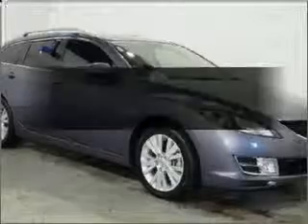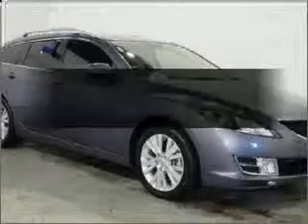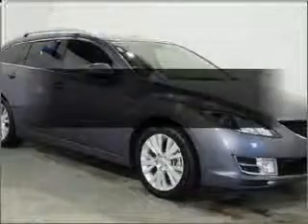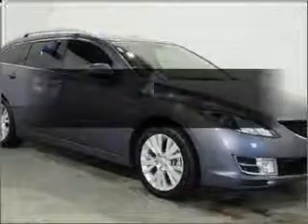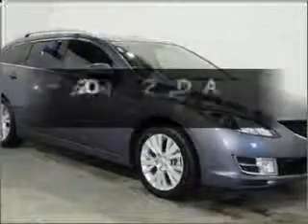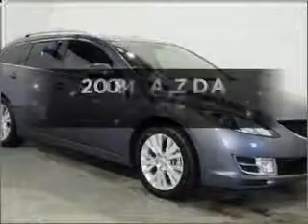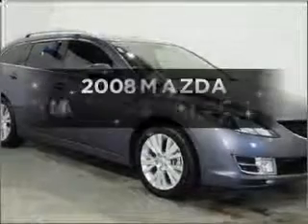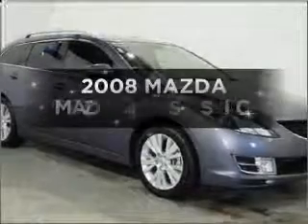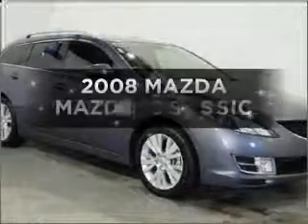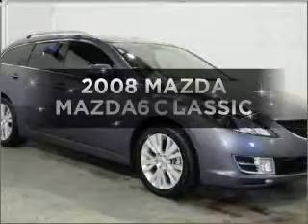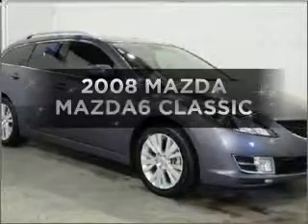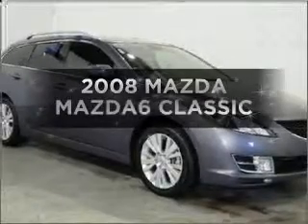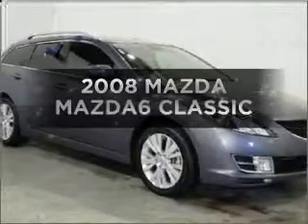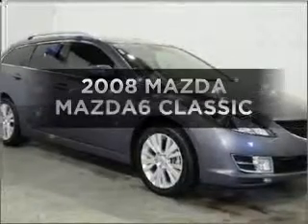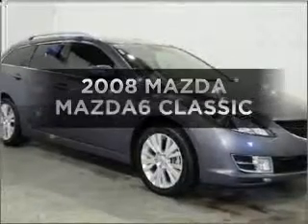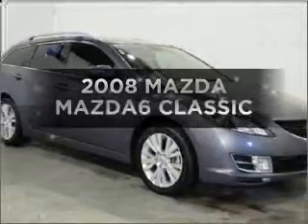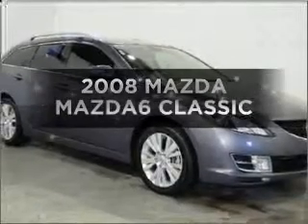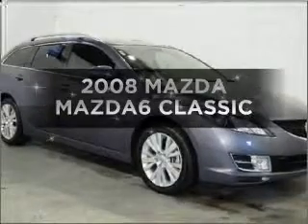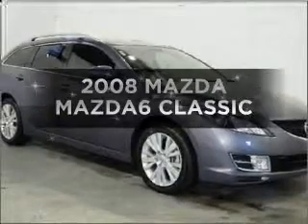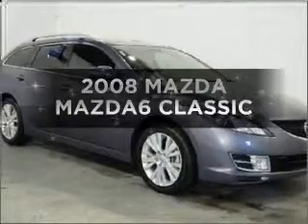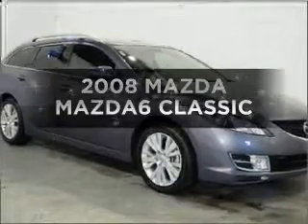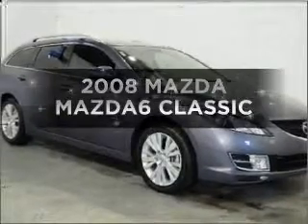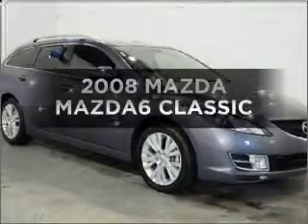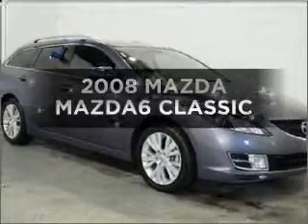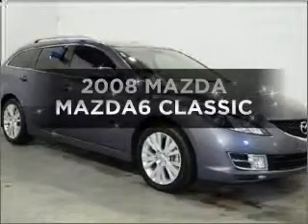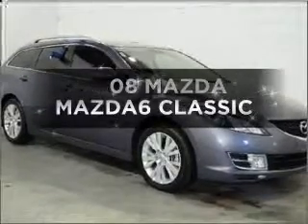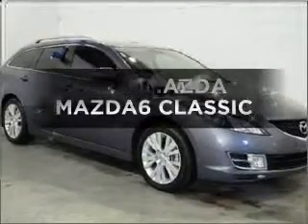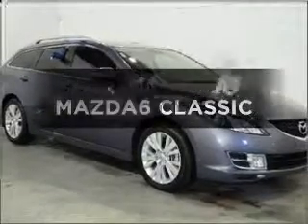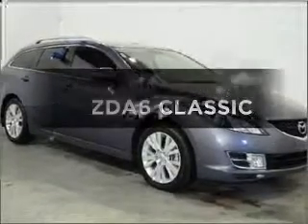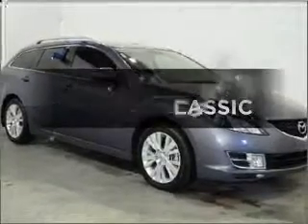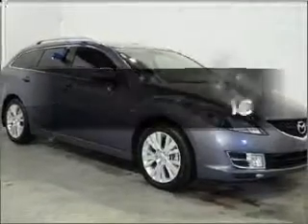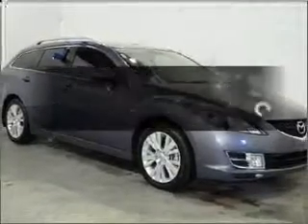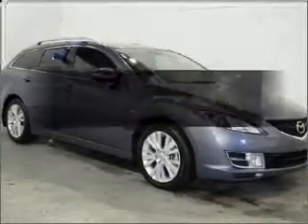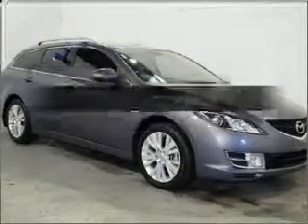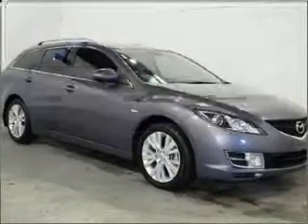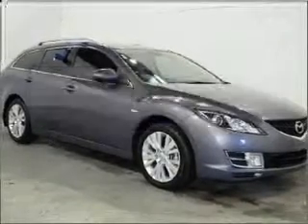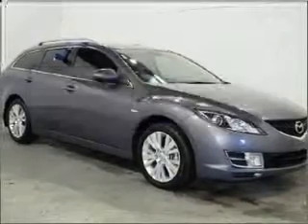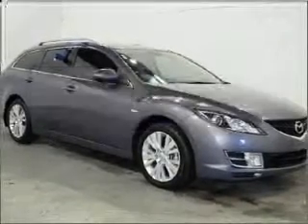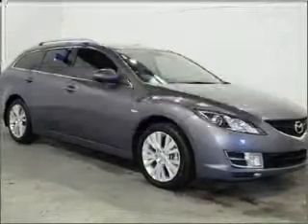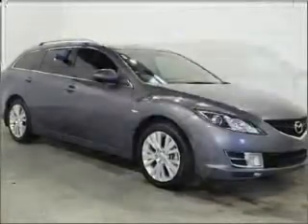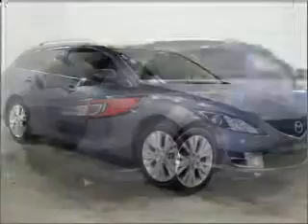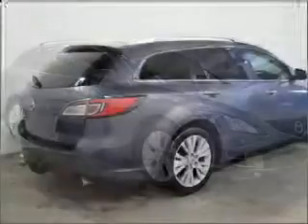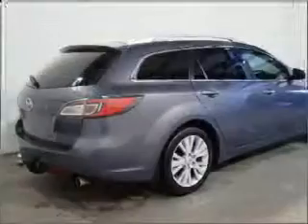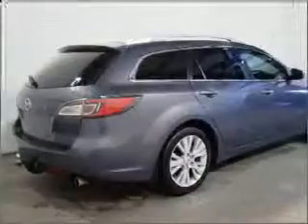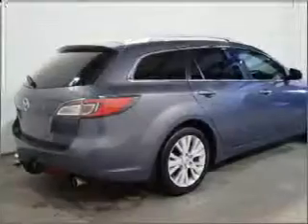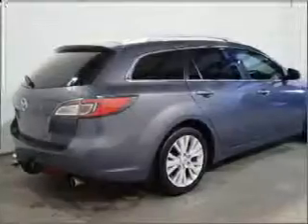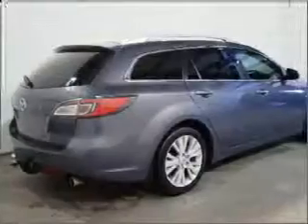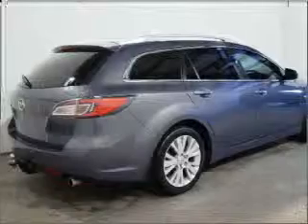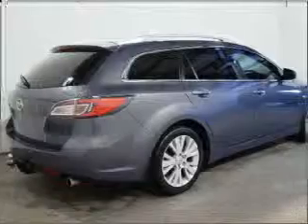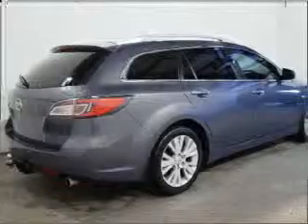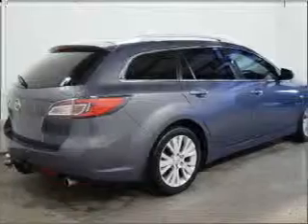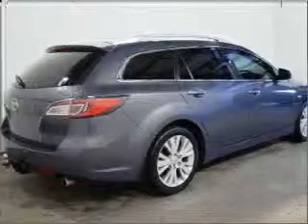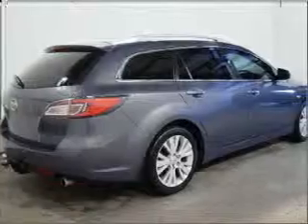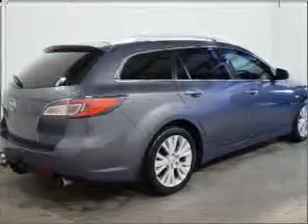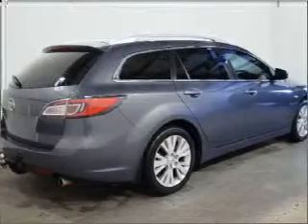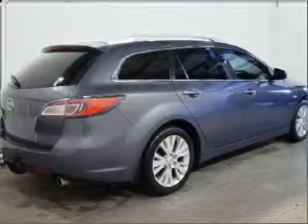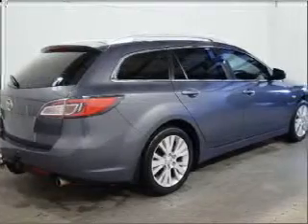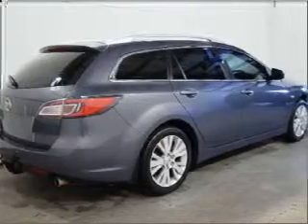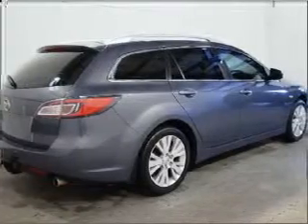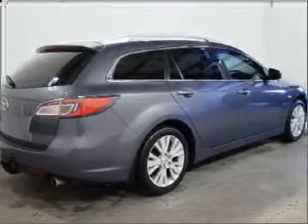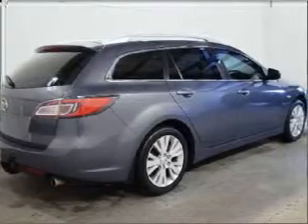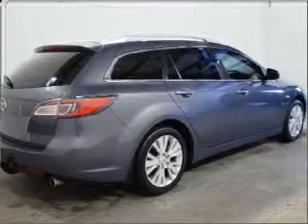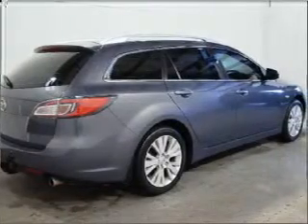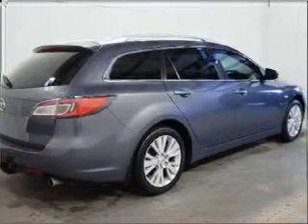Searching for a 2008 Mazda 6? You could be in the driver's seat of this impressive vehicle.